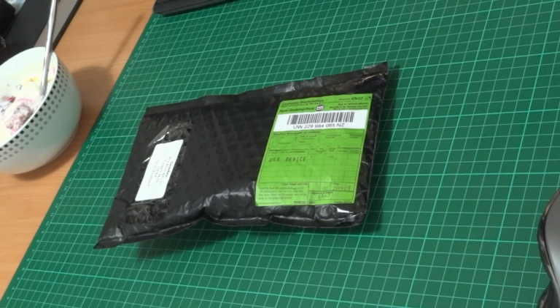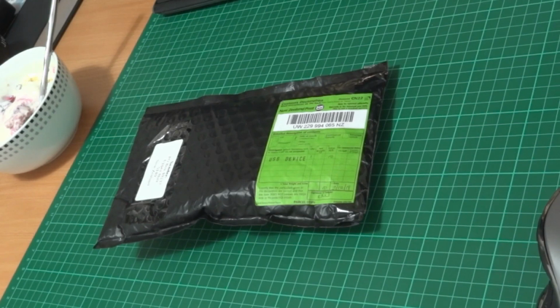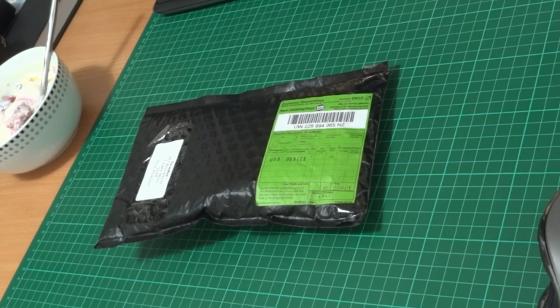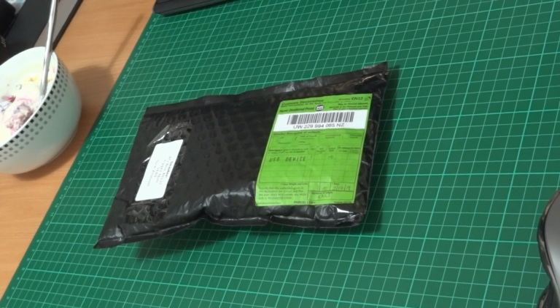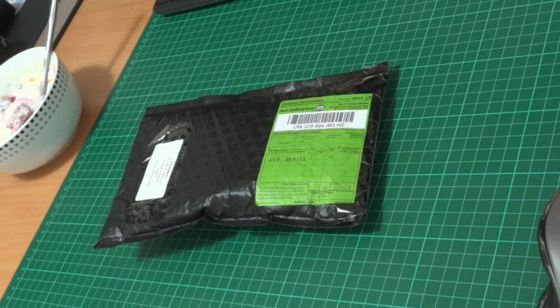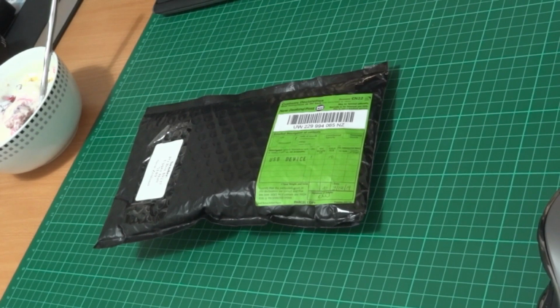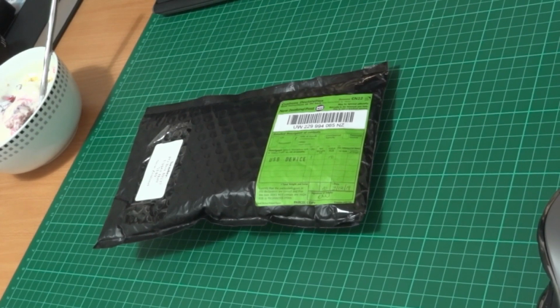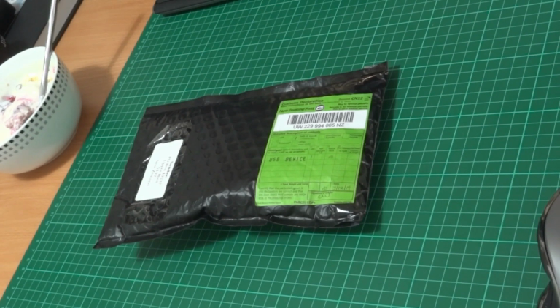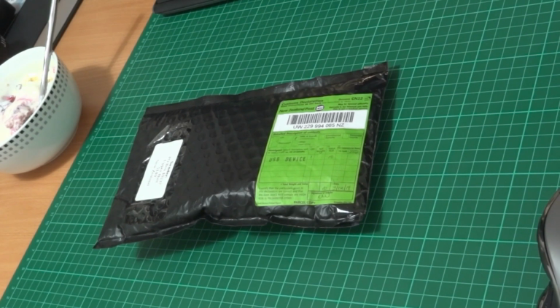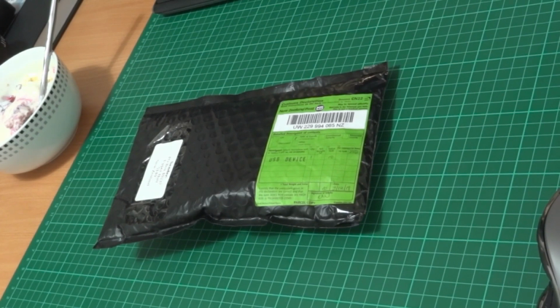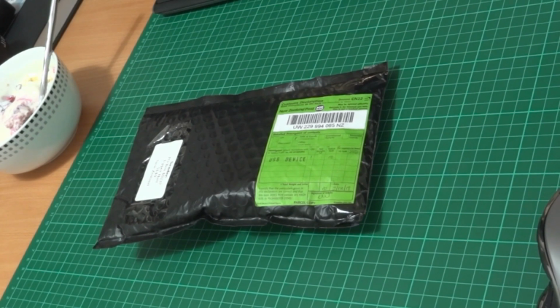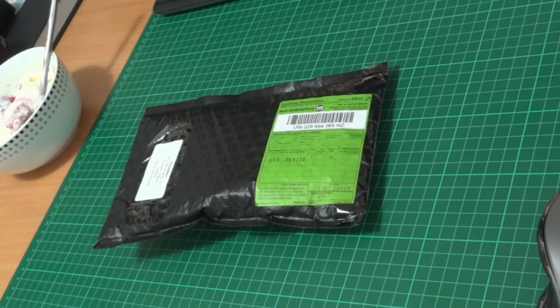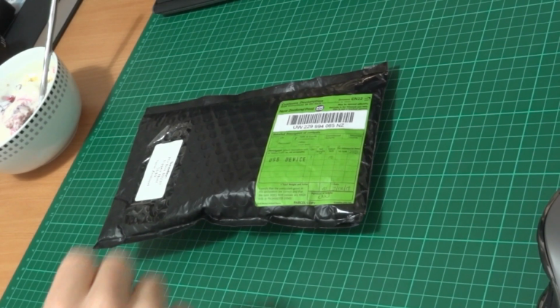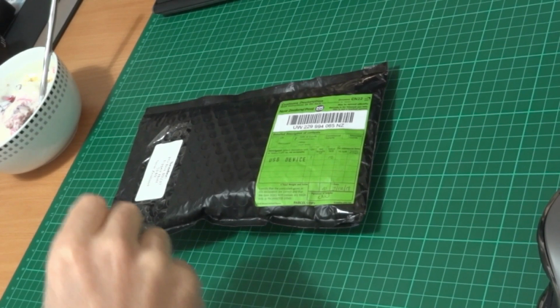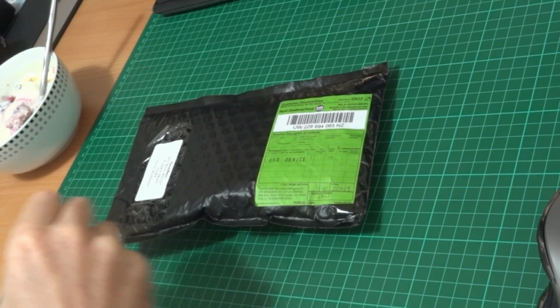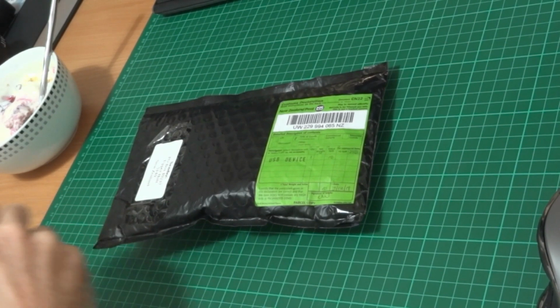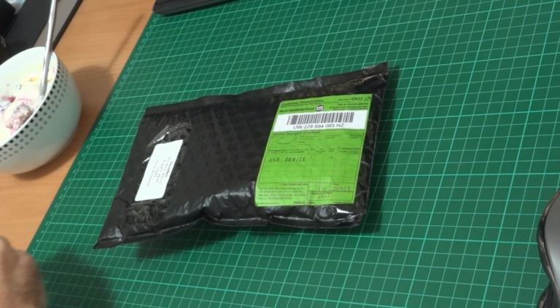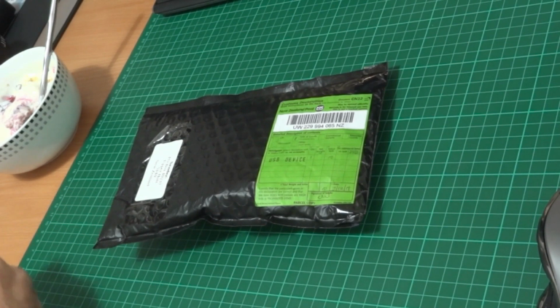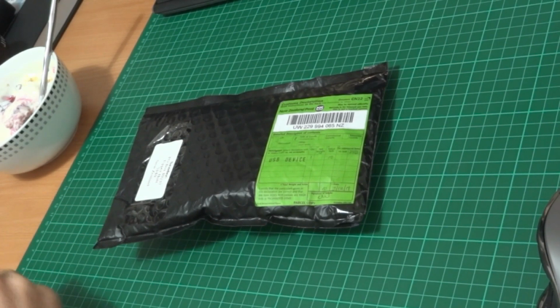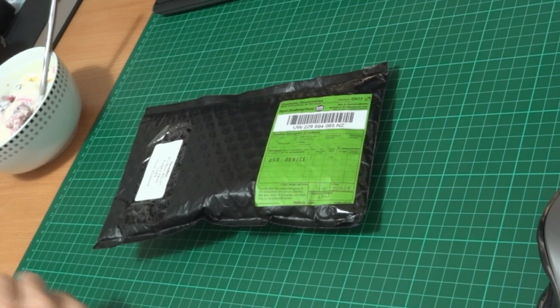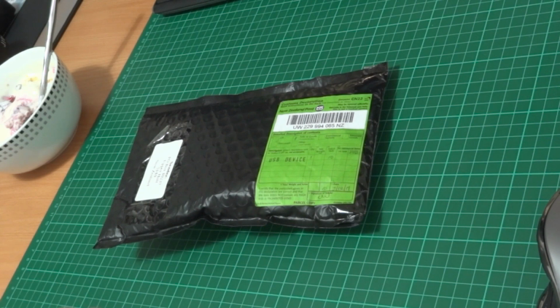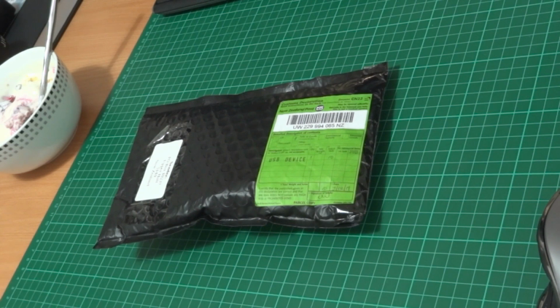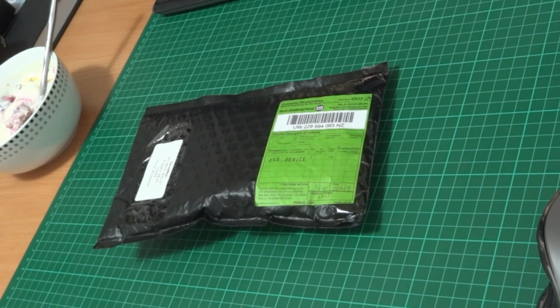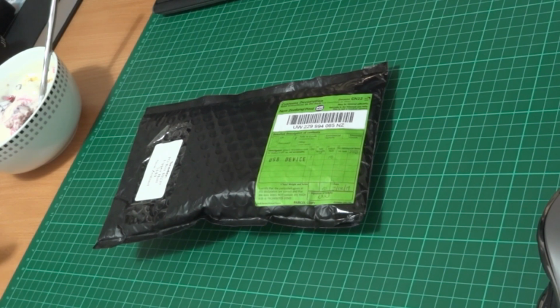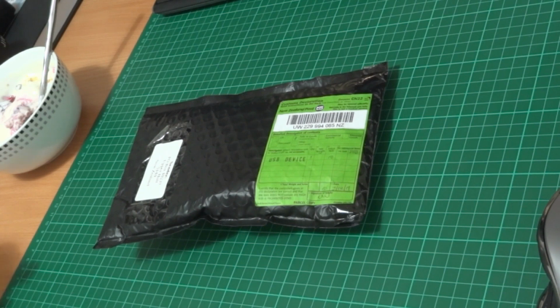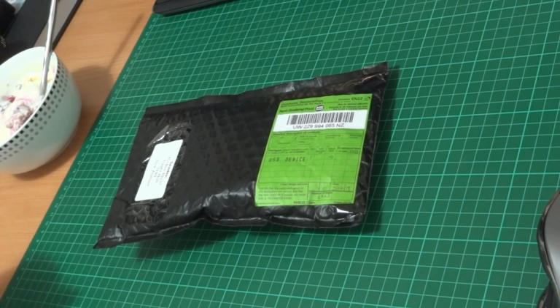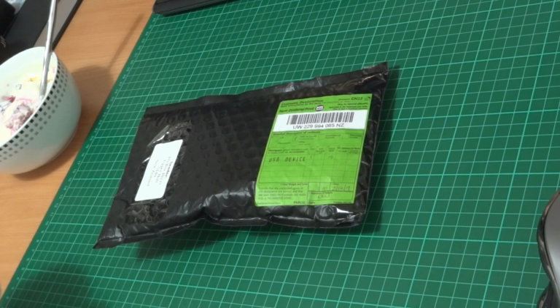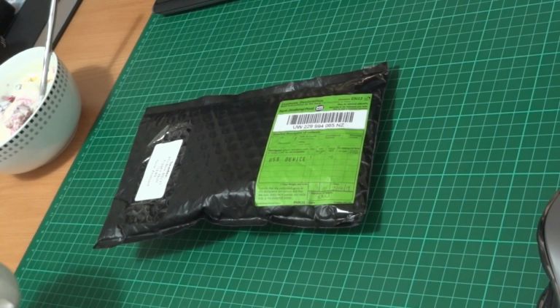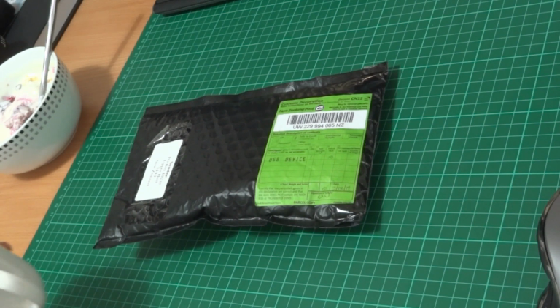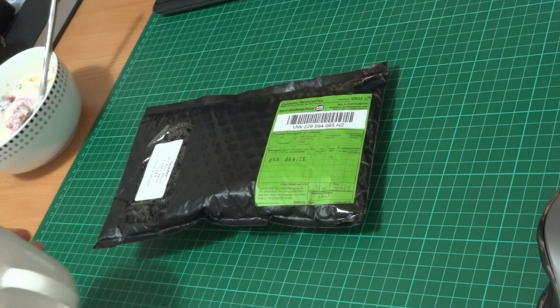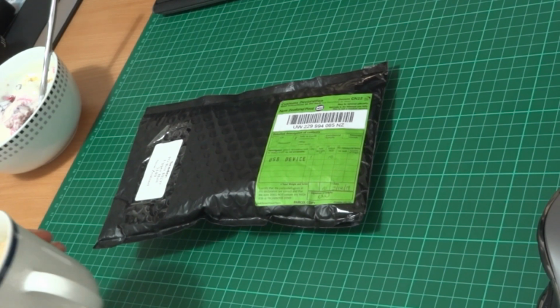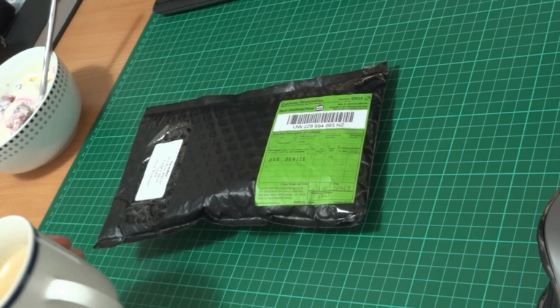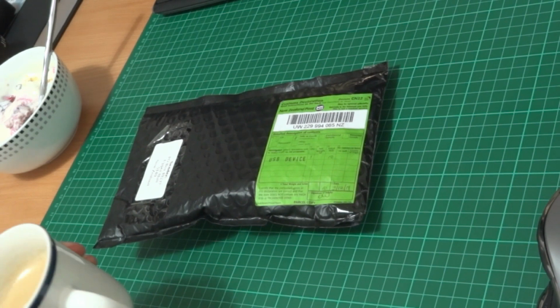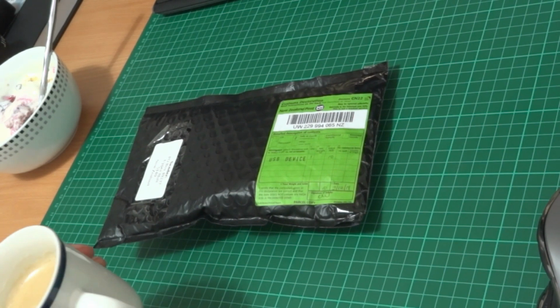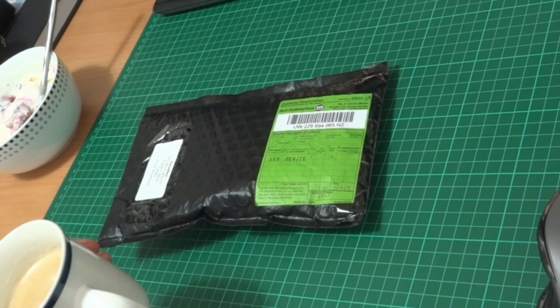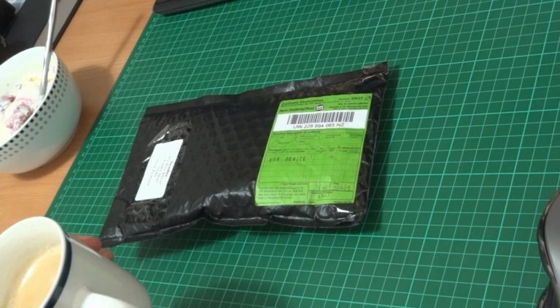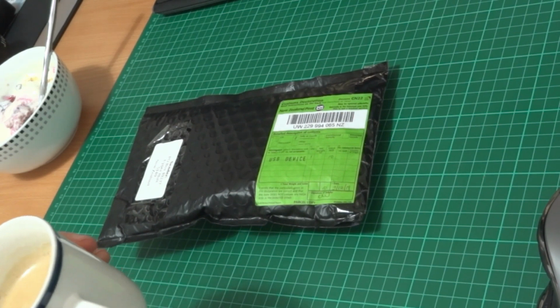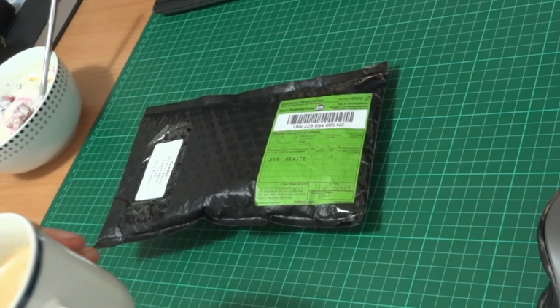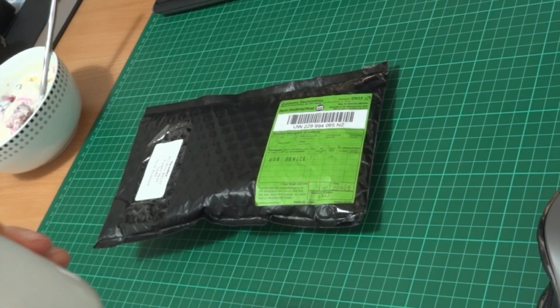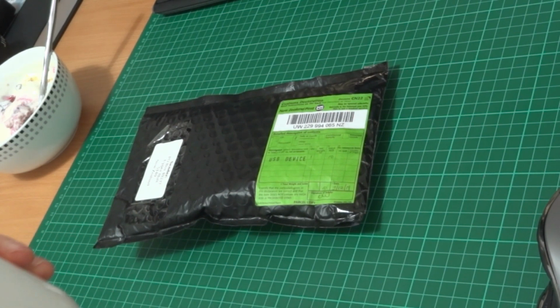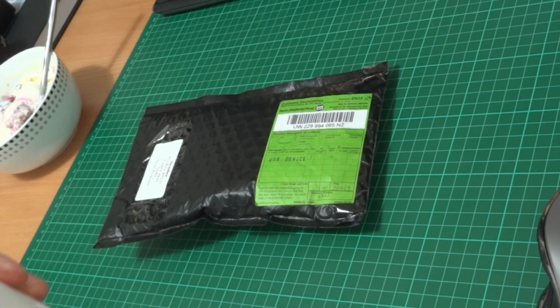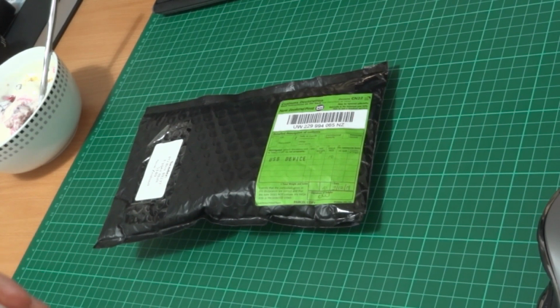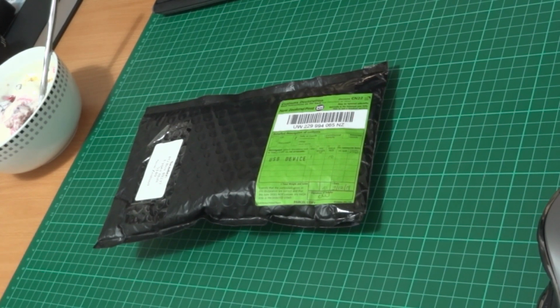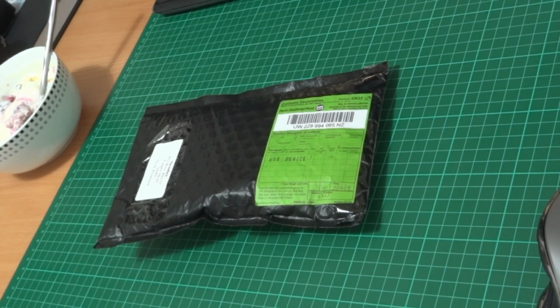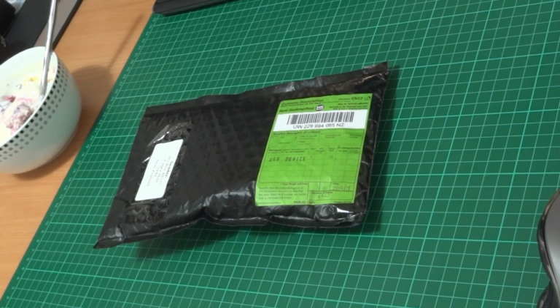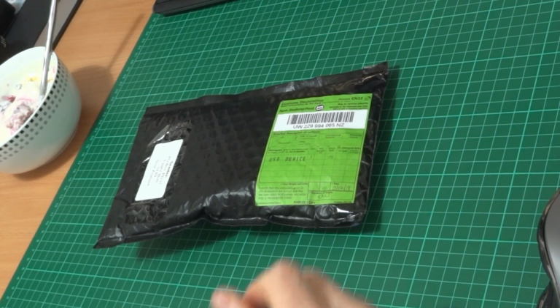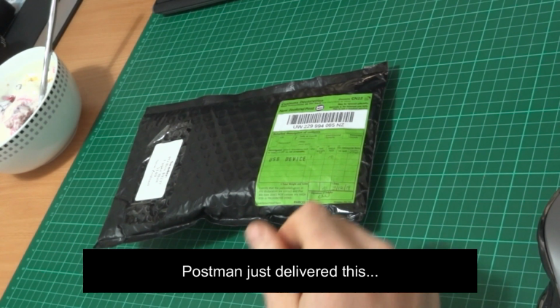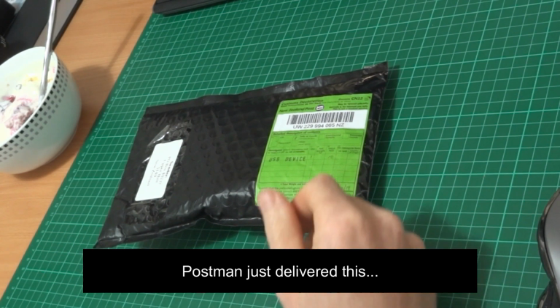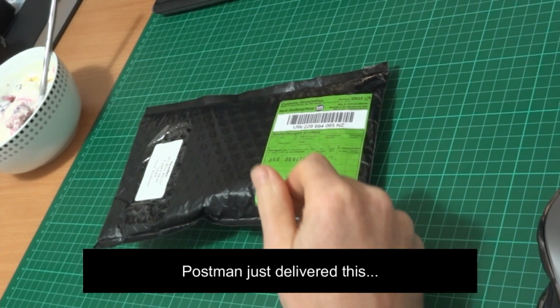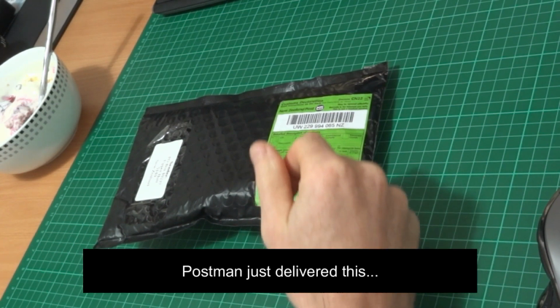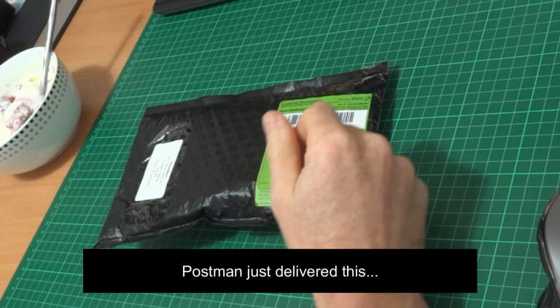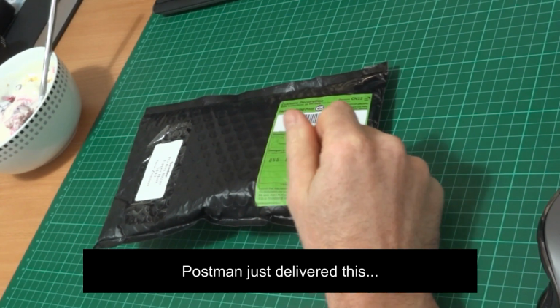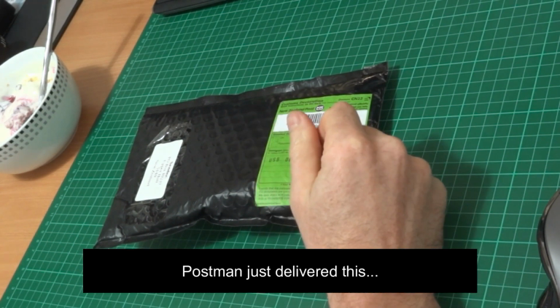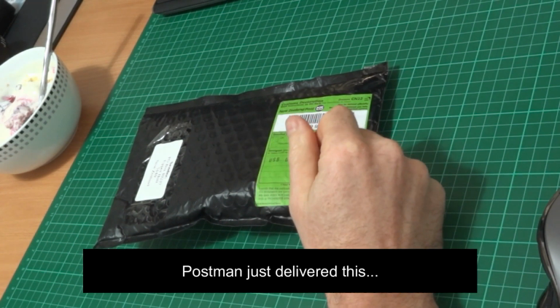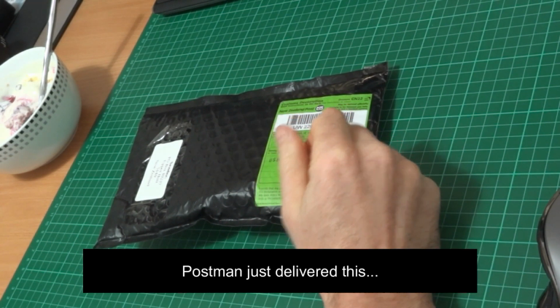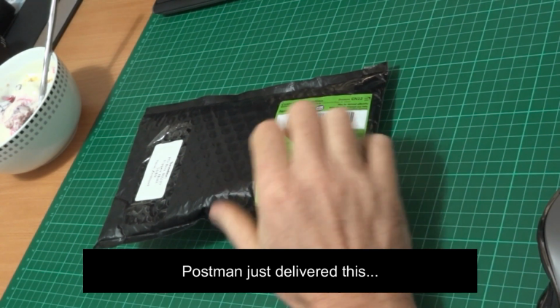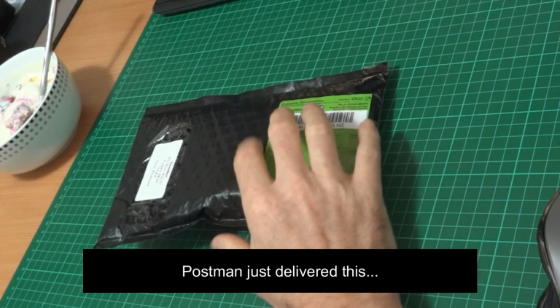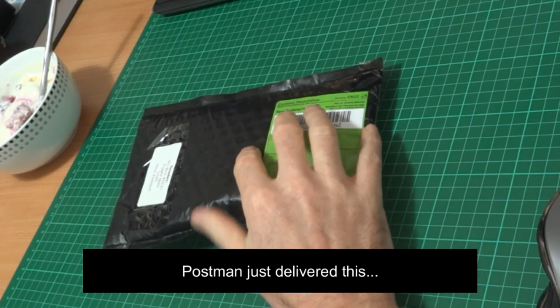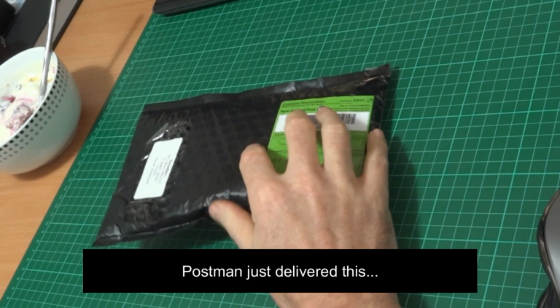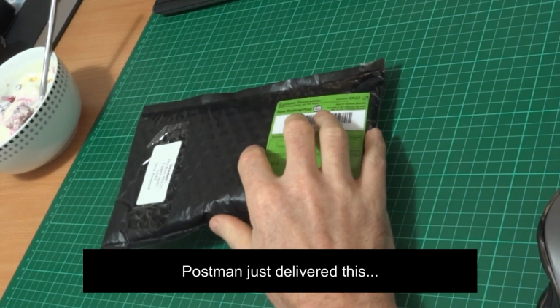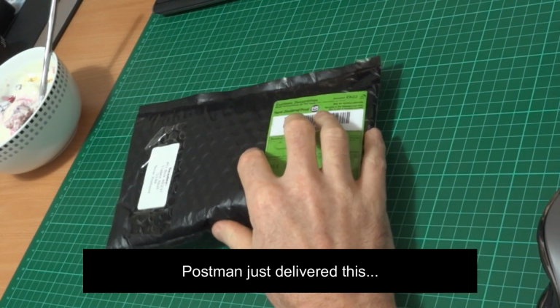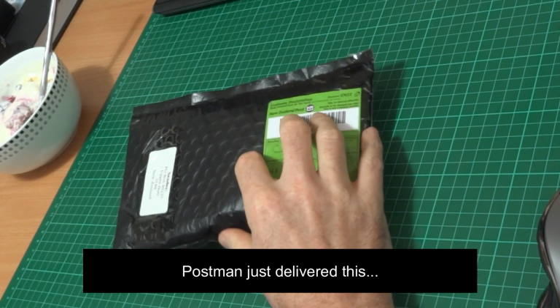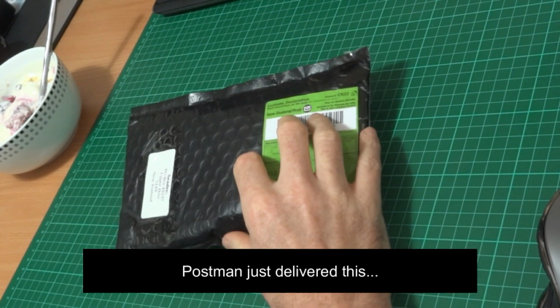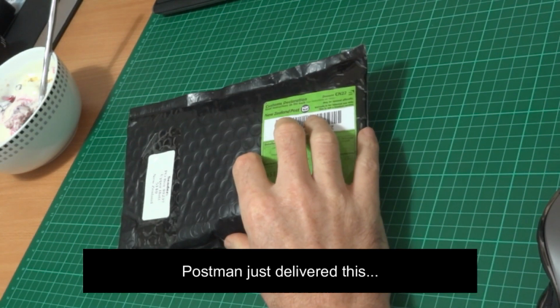Well, it's funny you should ask that. It's almost as if you knew. The postman brought me a Protoneer hat today, so let's unwrap it and have a look.